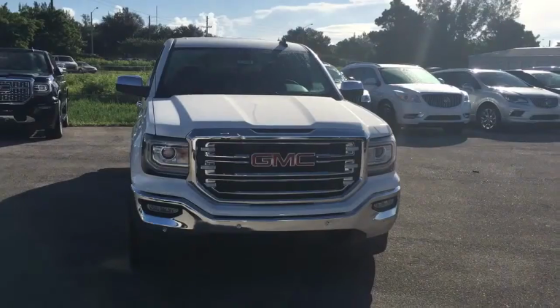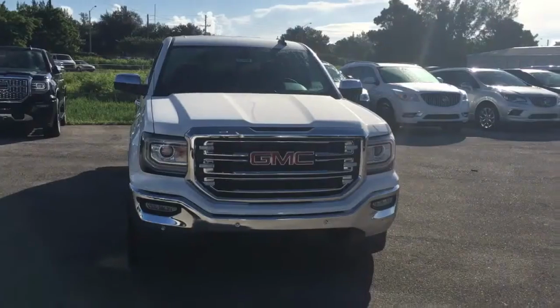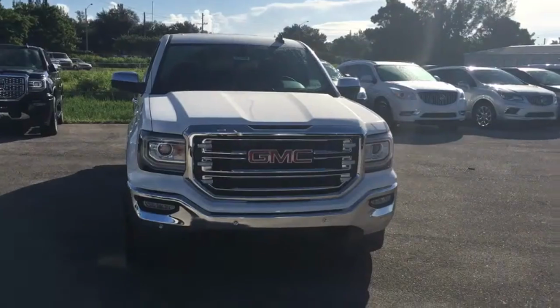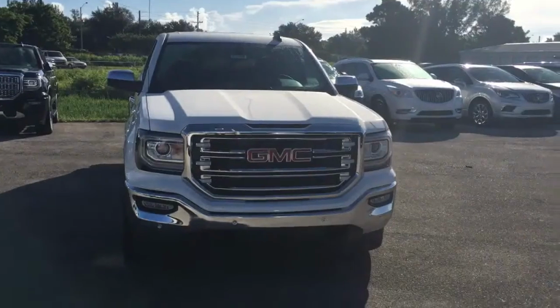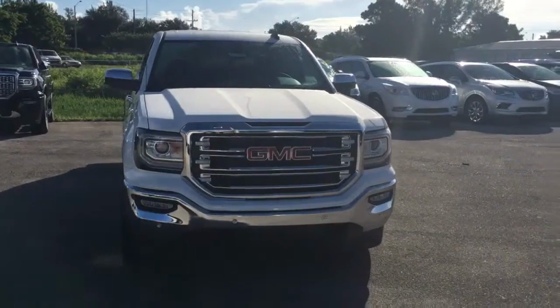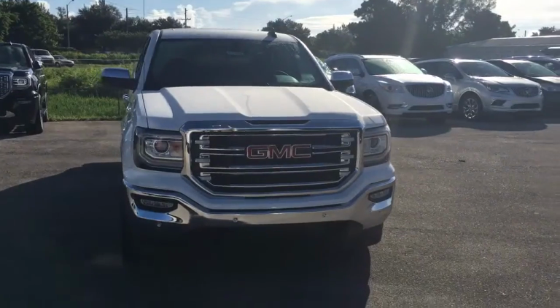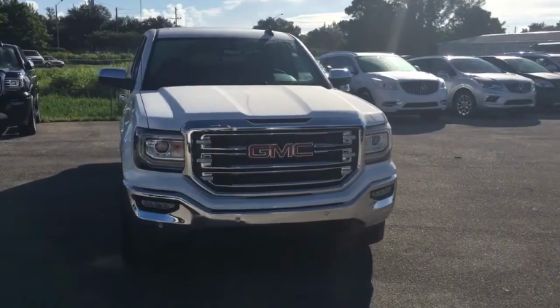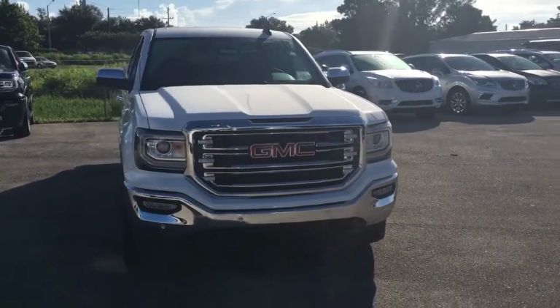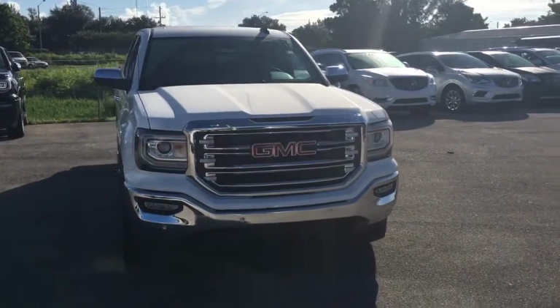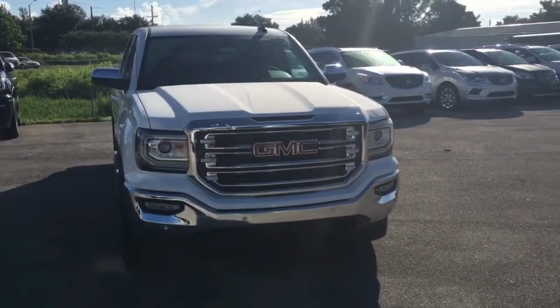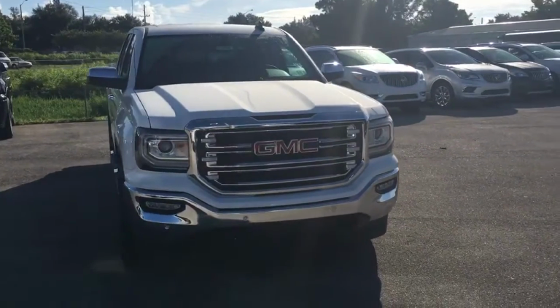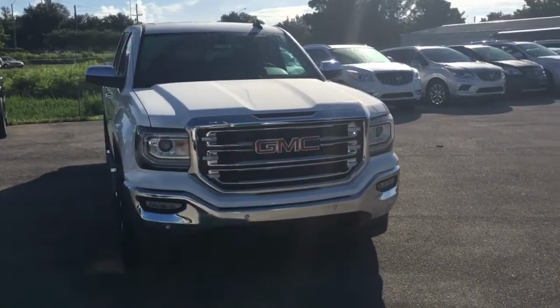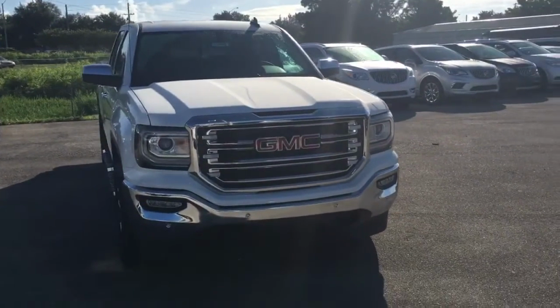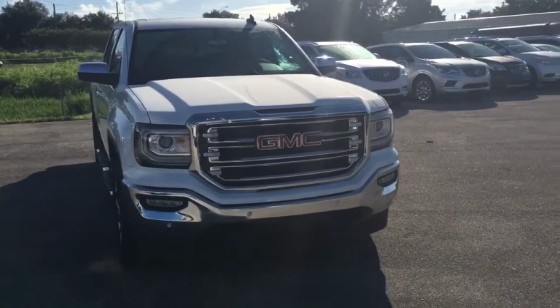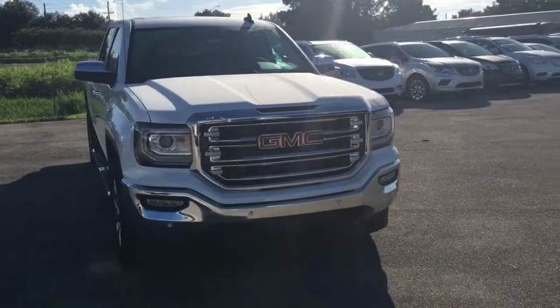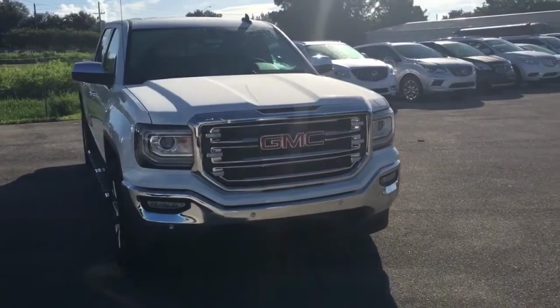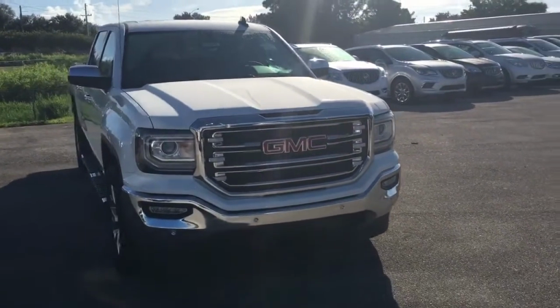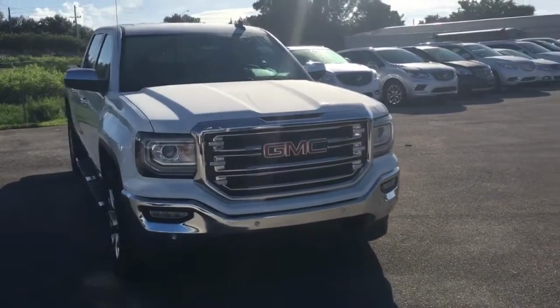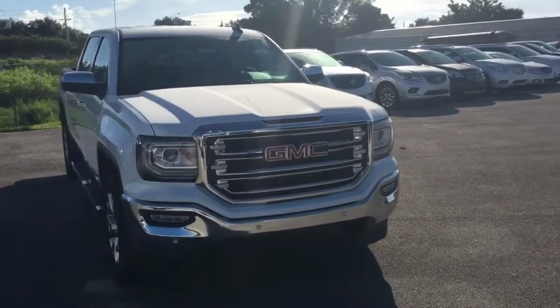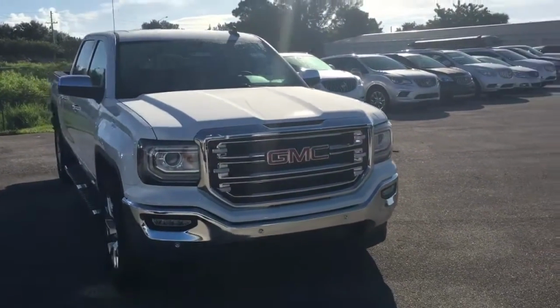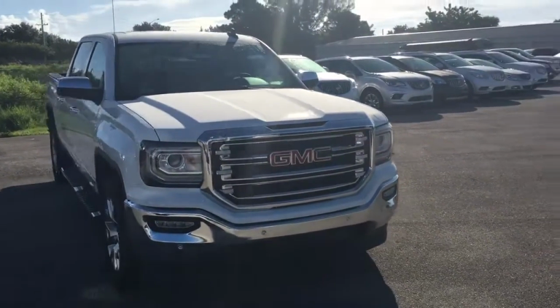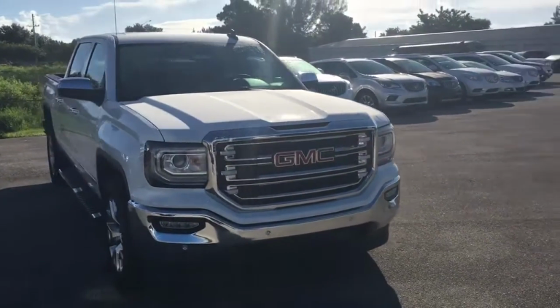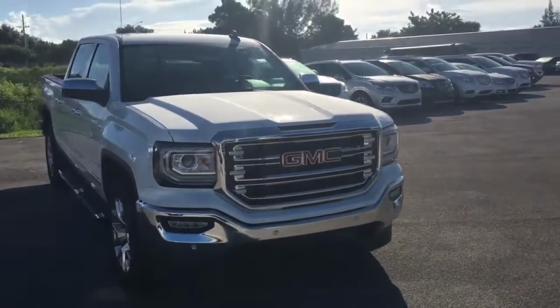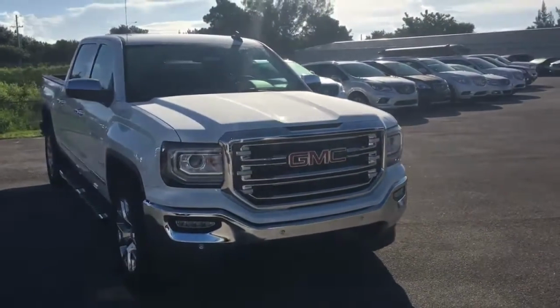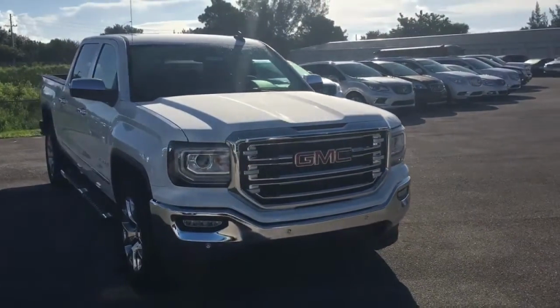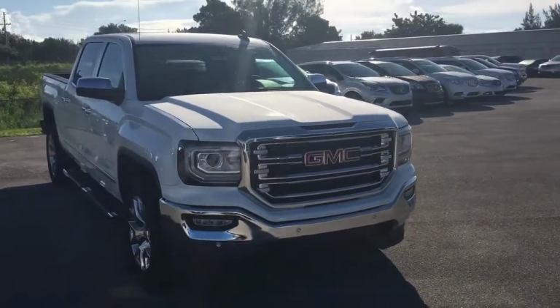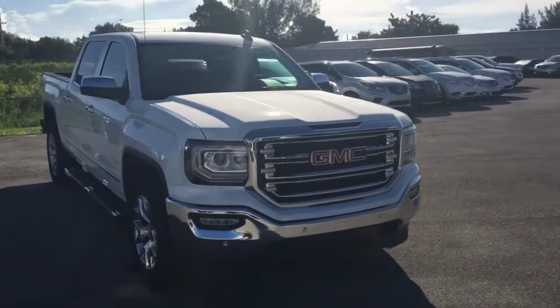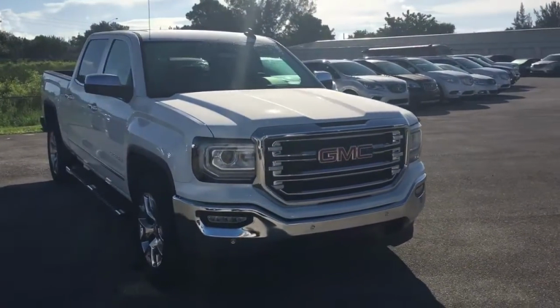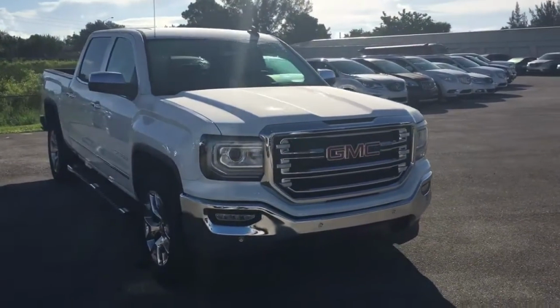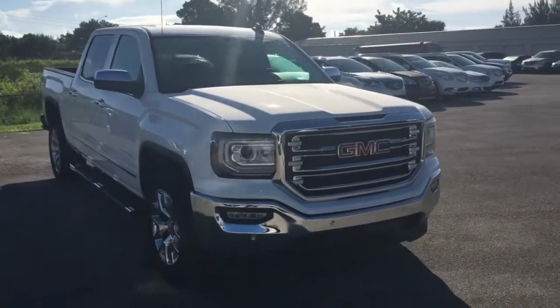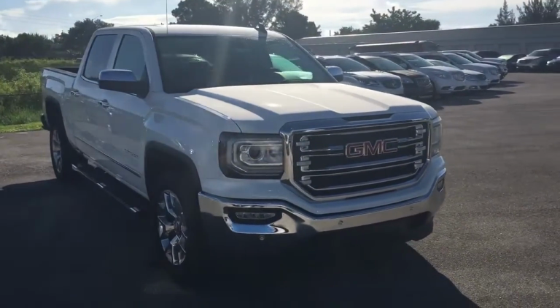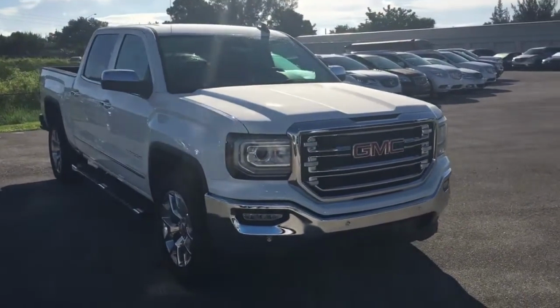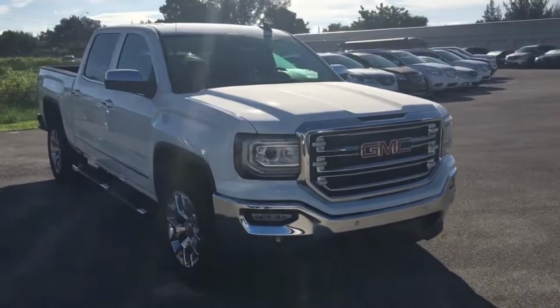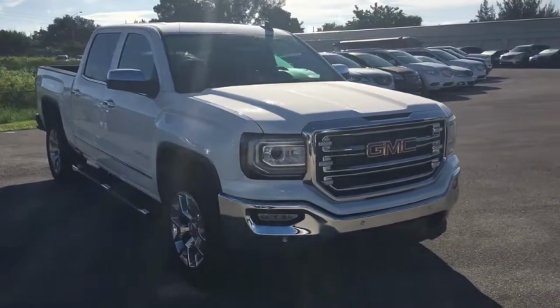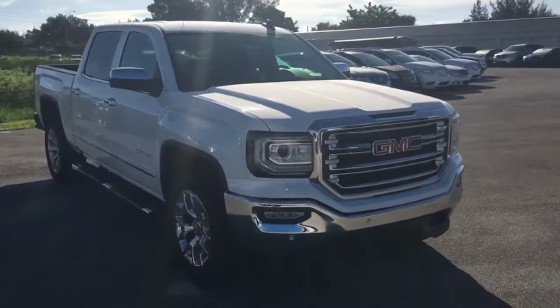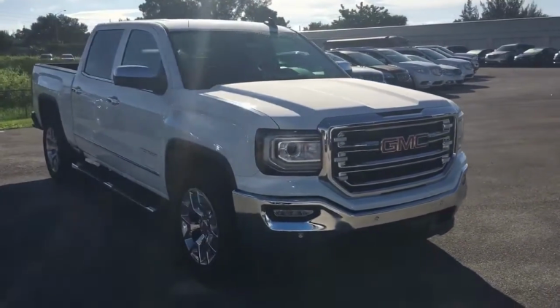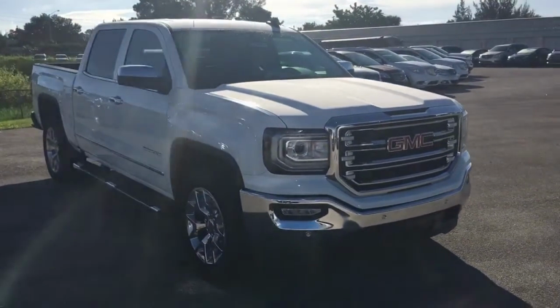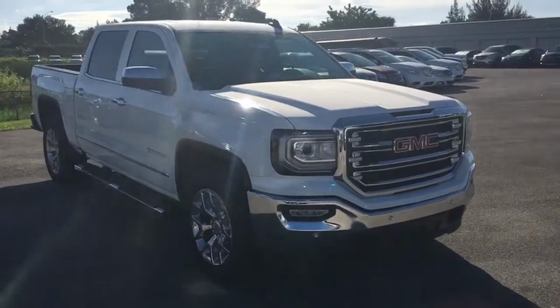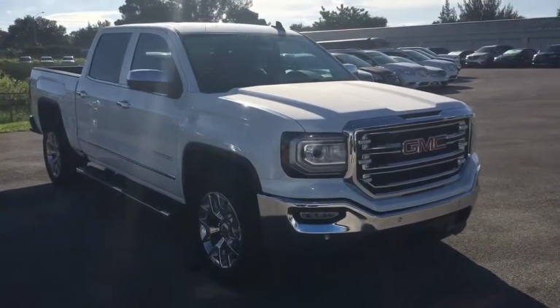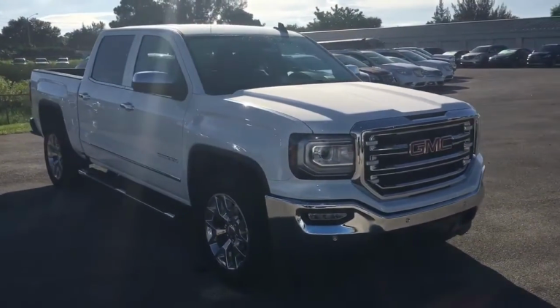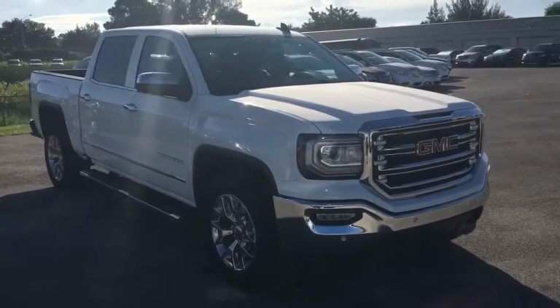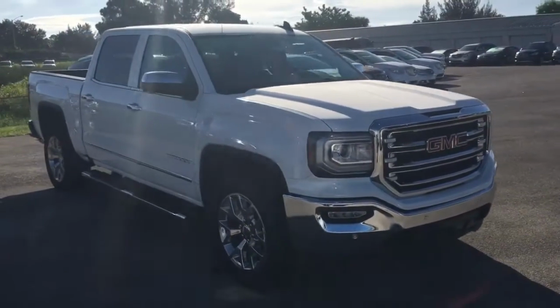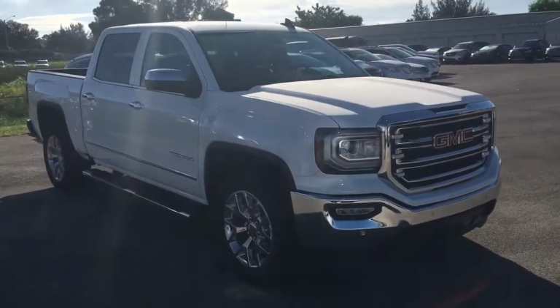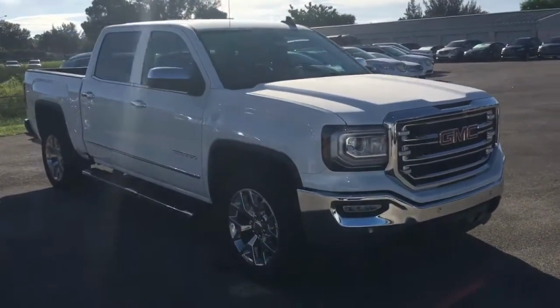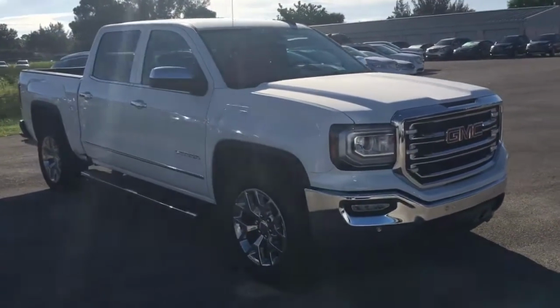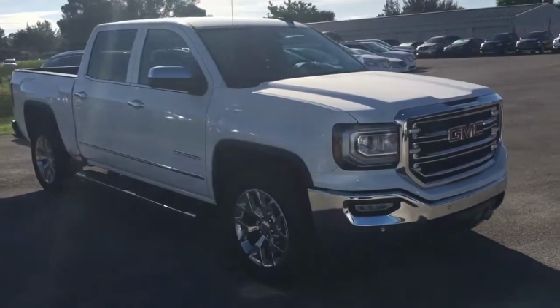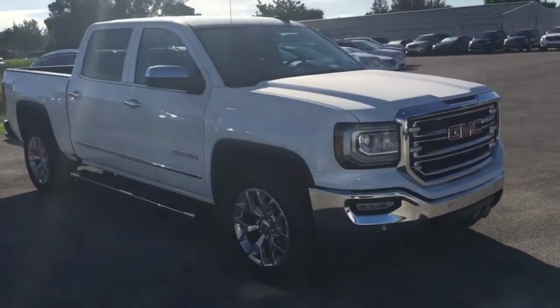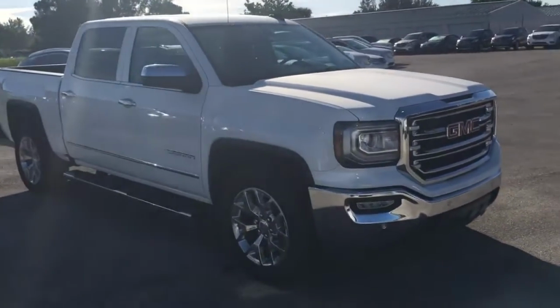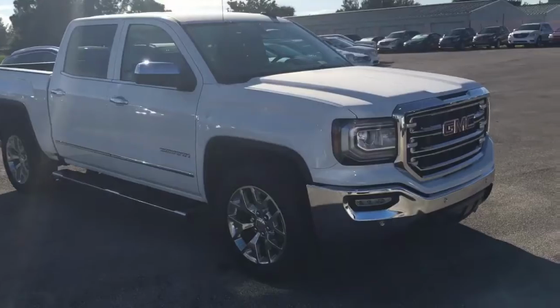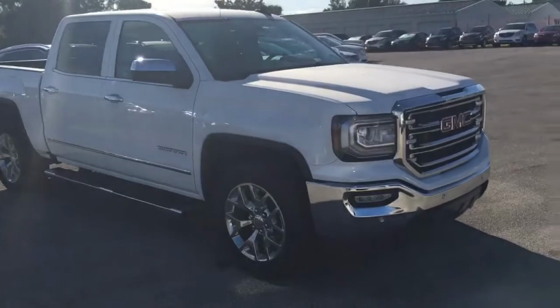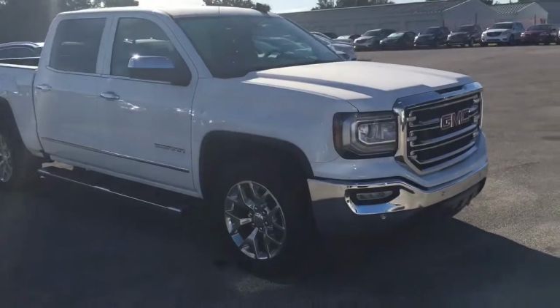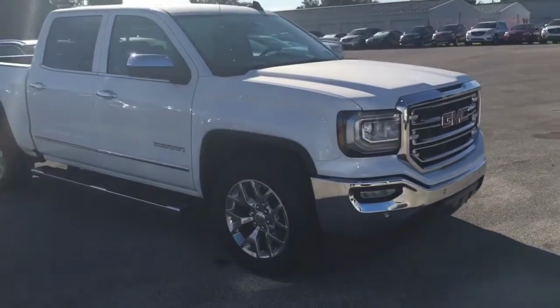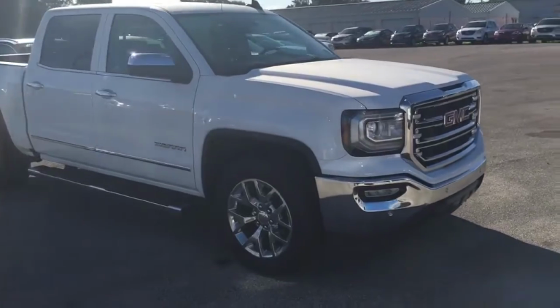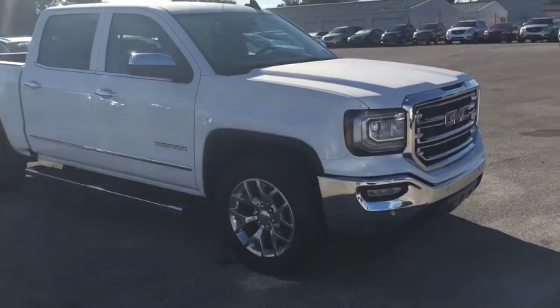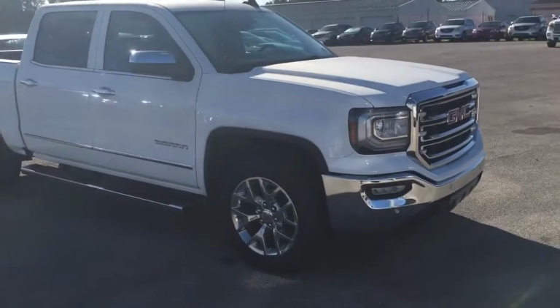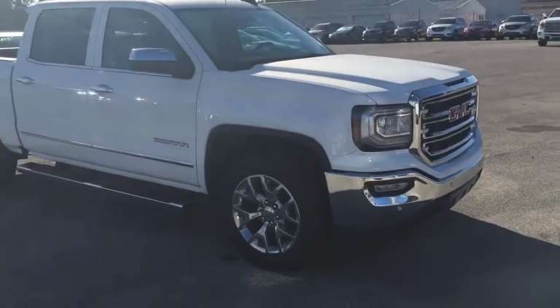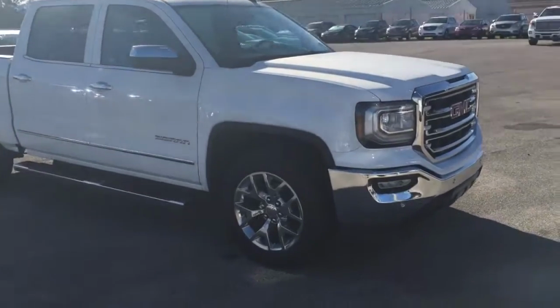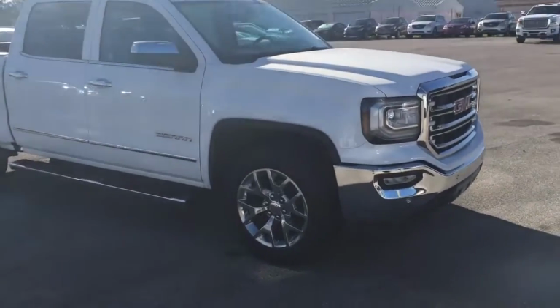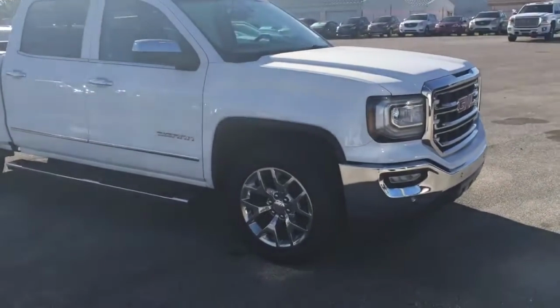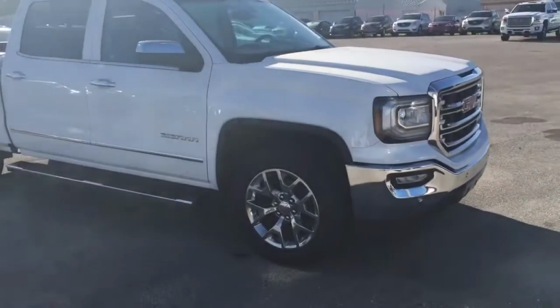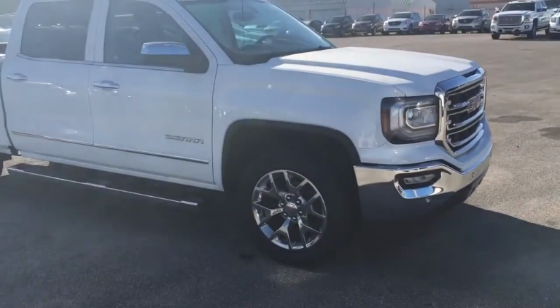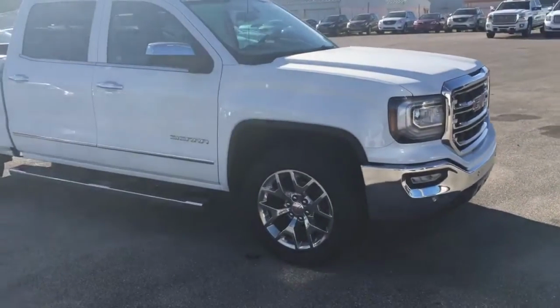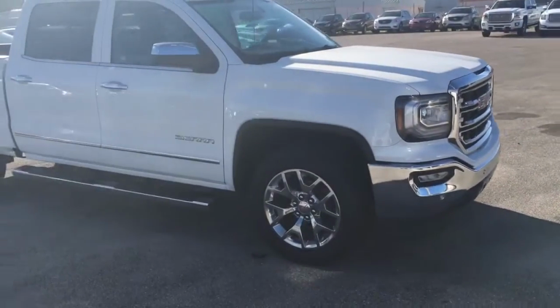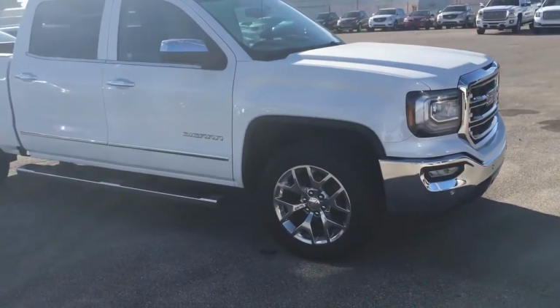Hello, my name is John Dee from Carlsbuet GMC. I just want to shoot you a real quick video of a 2017 GMC Sierra.